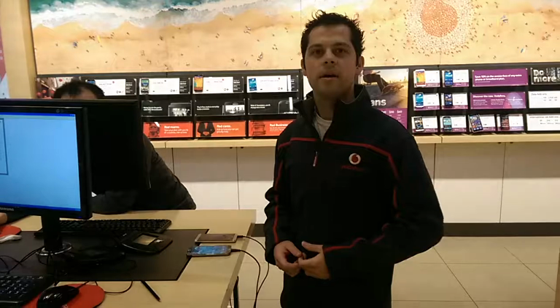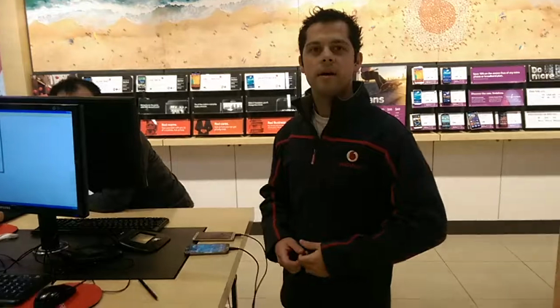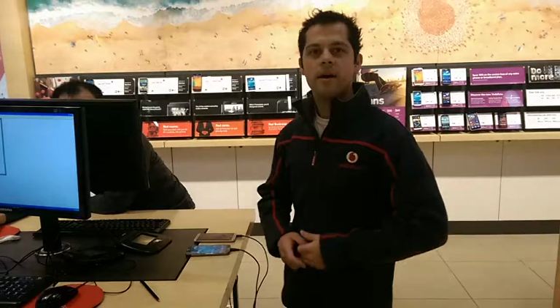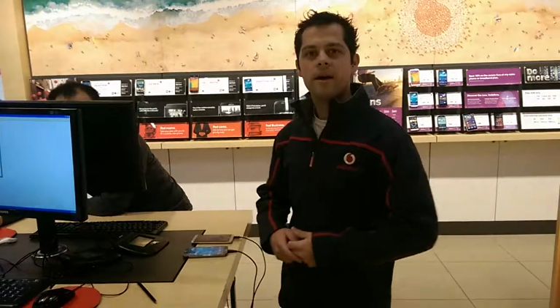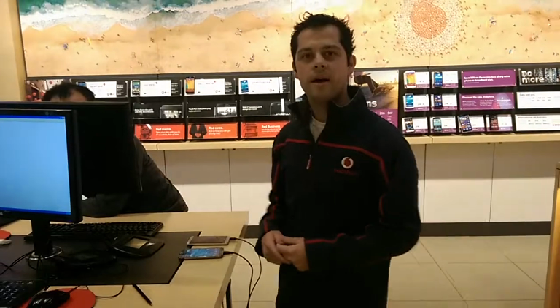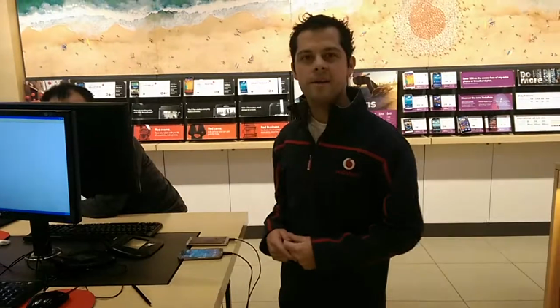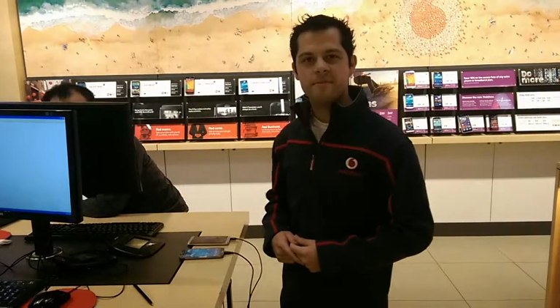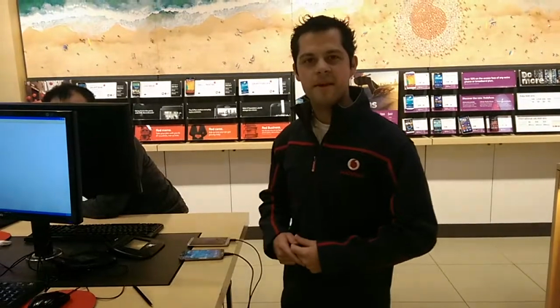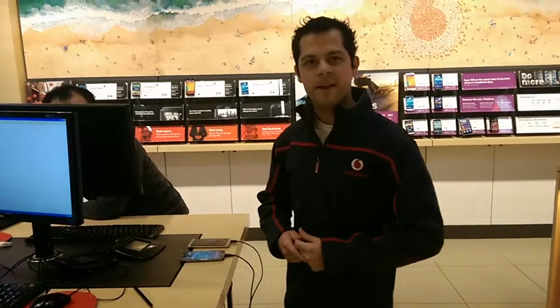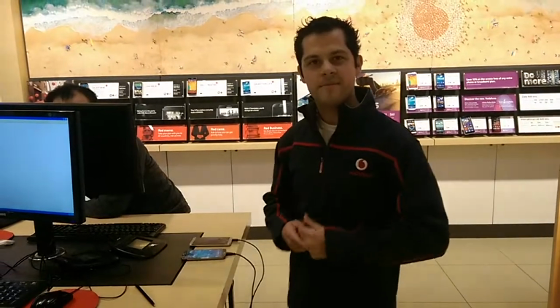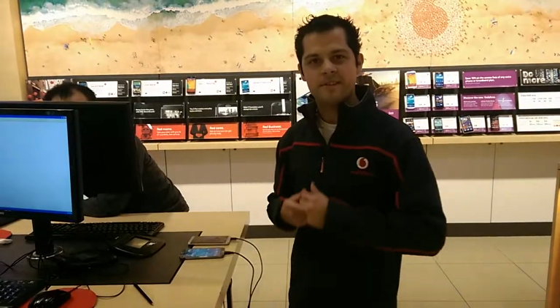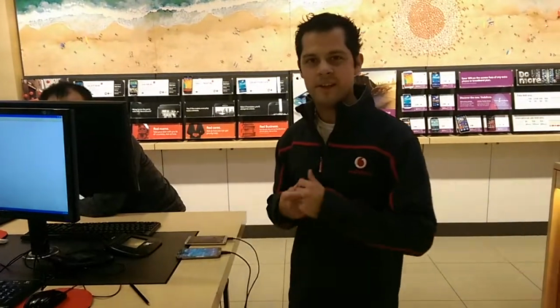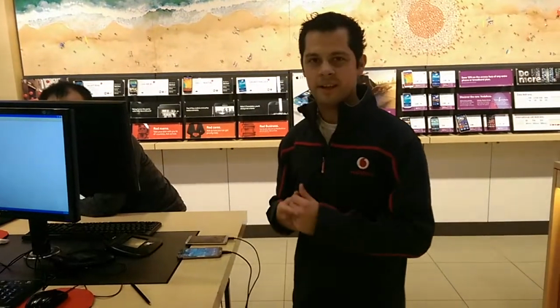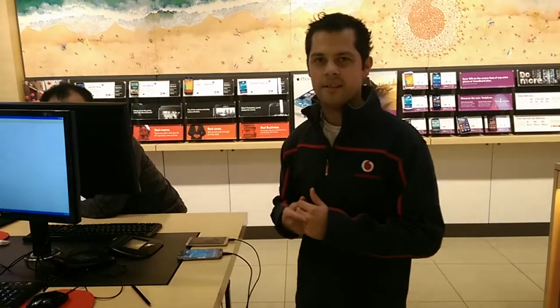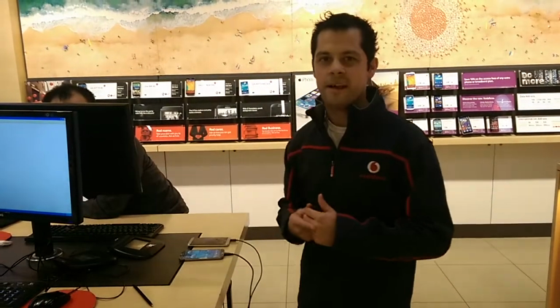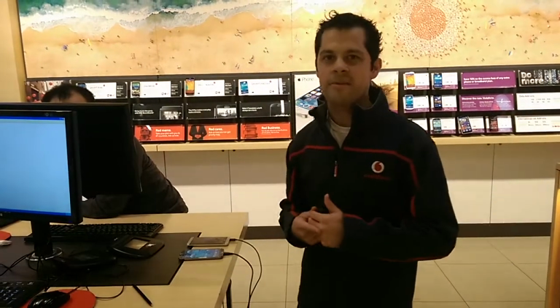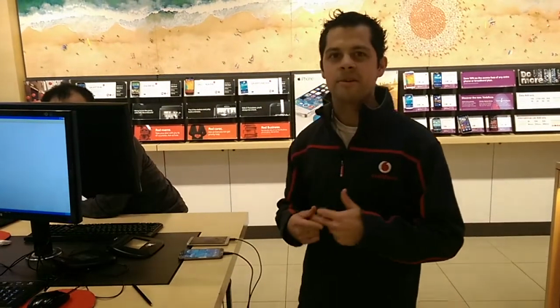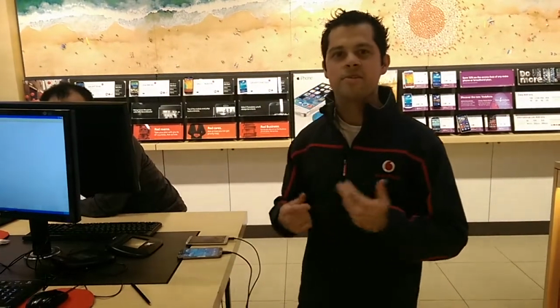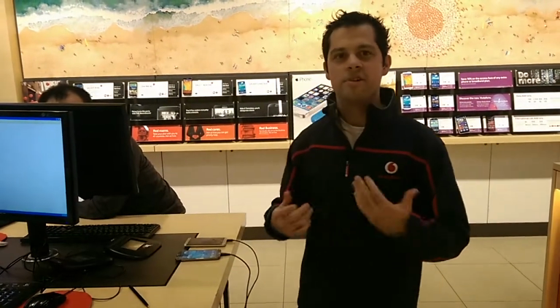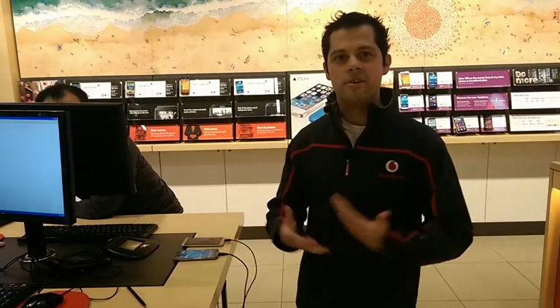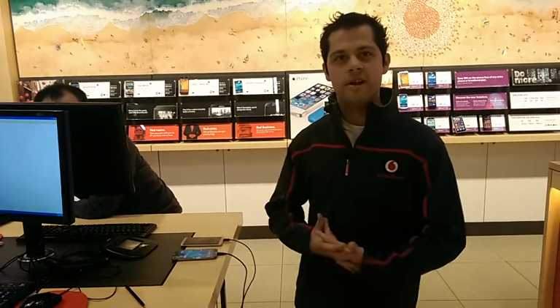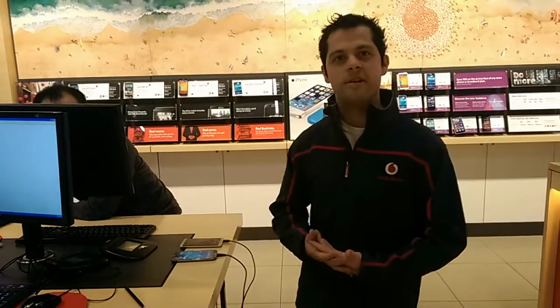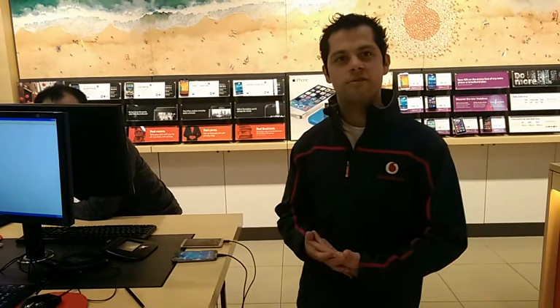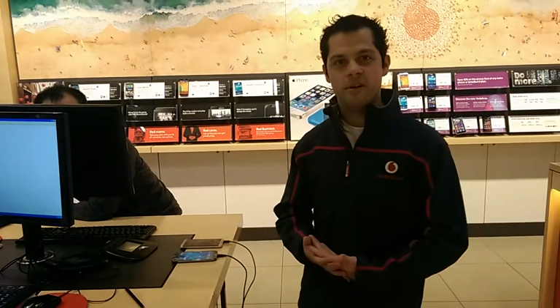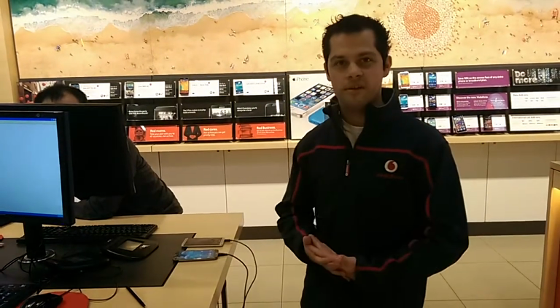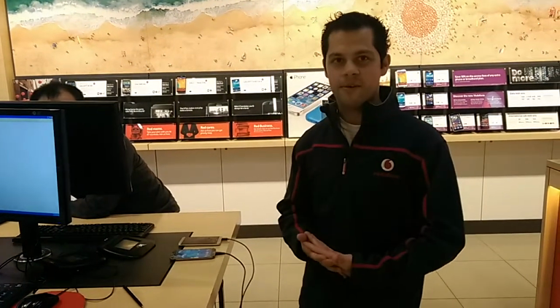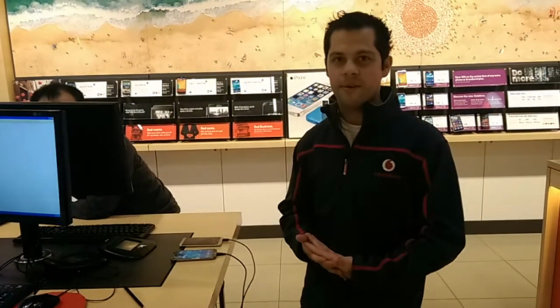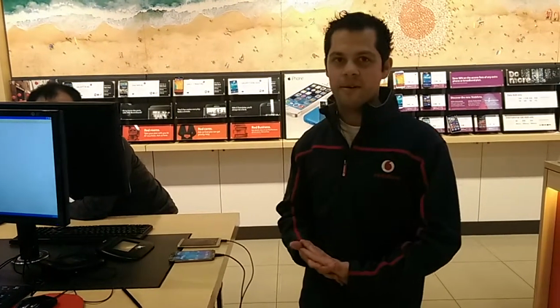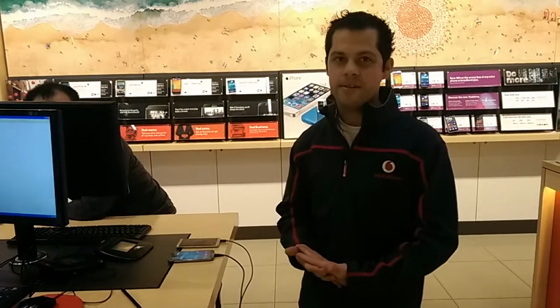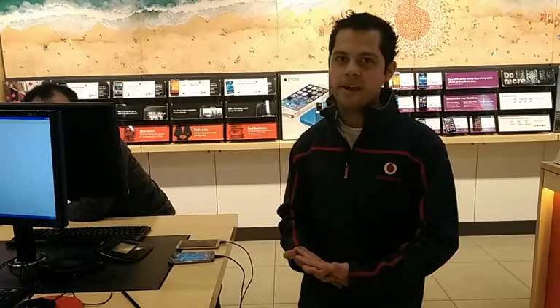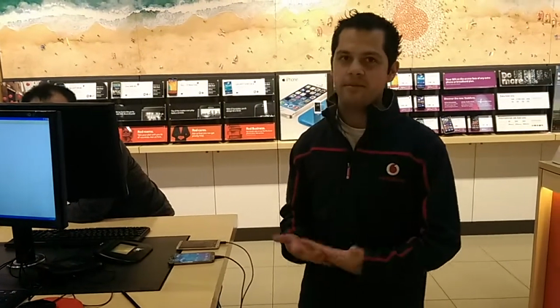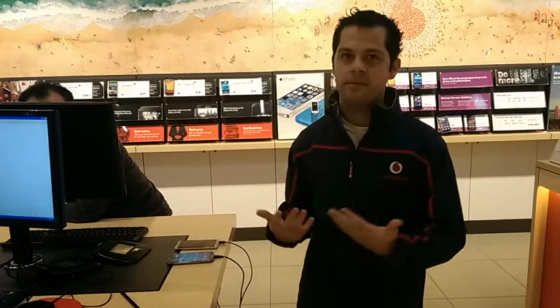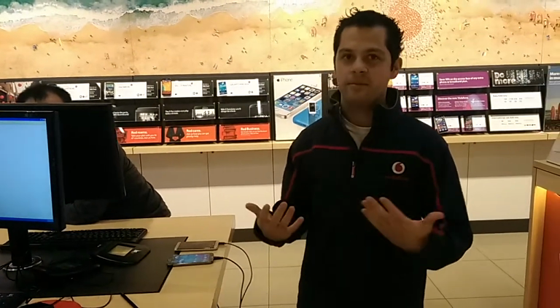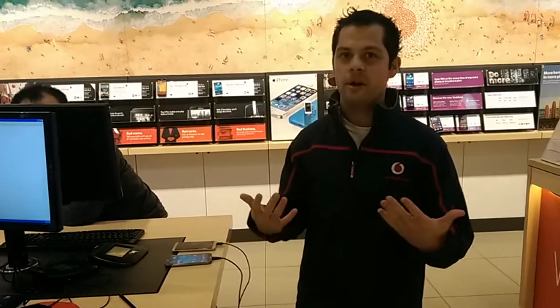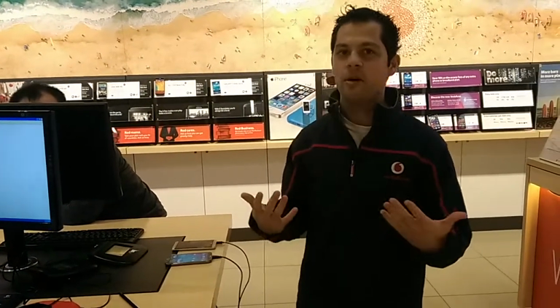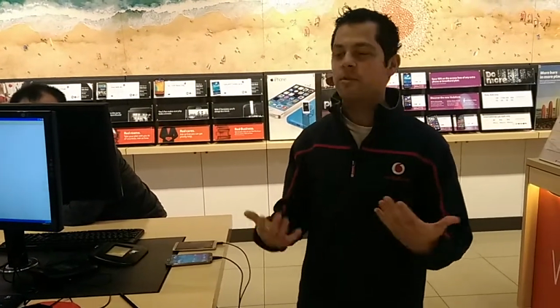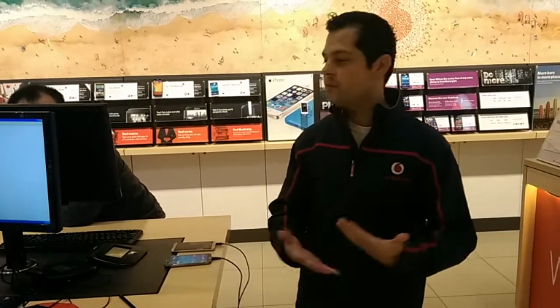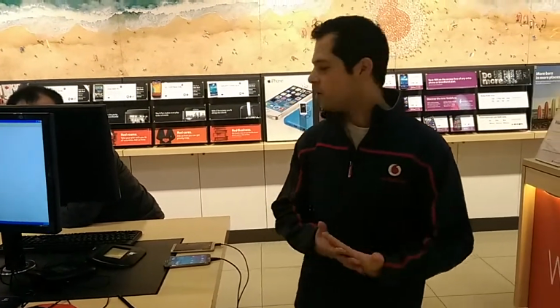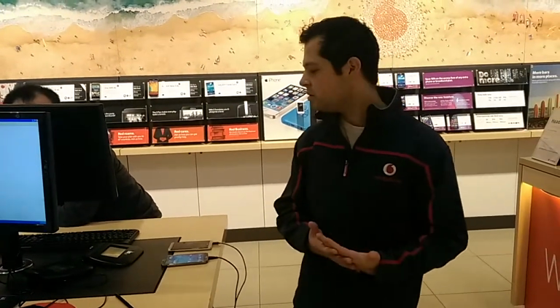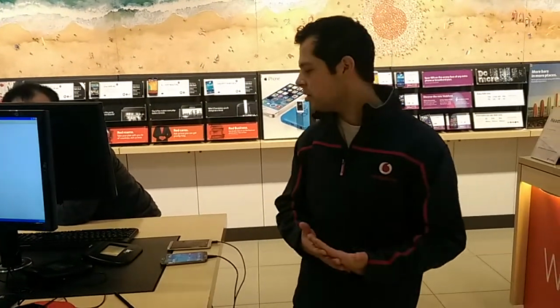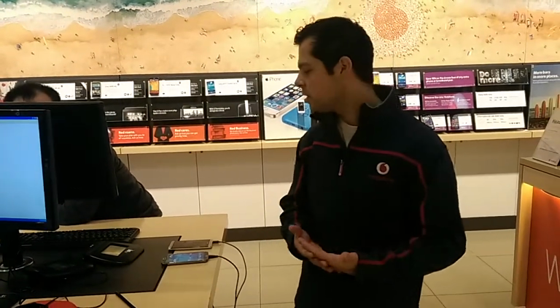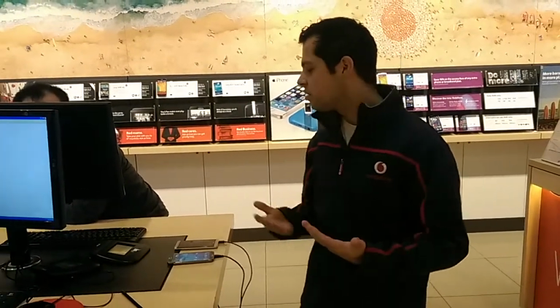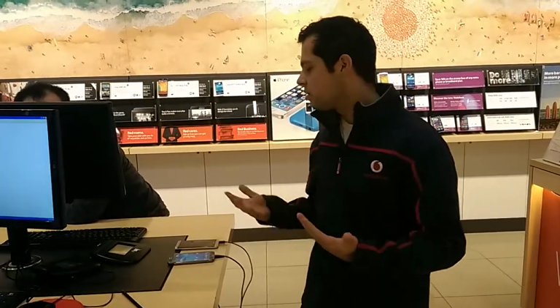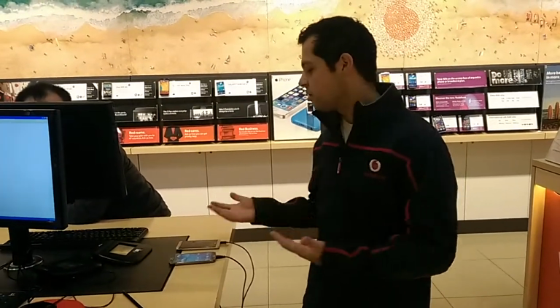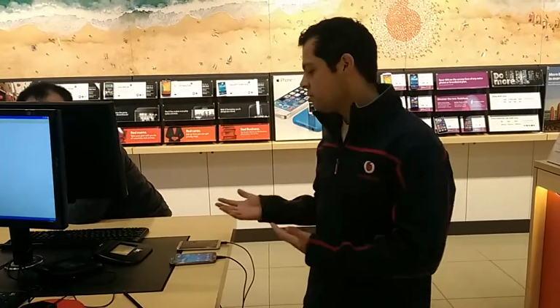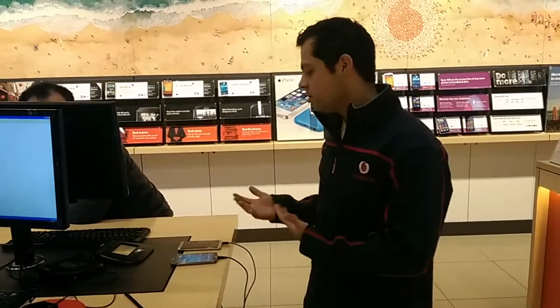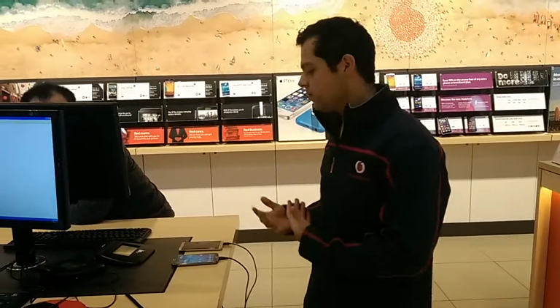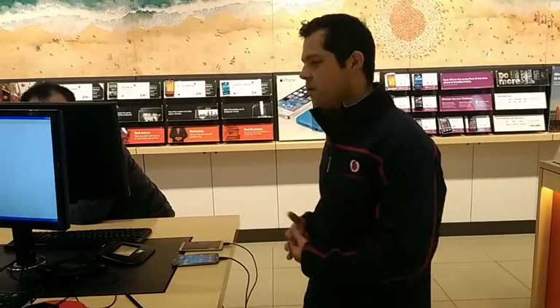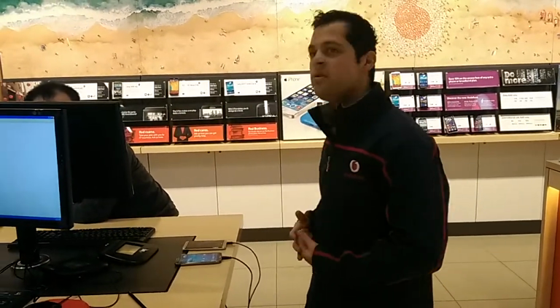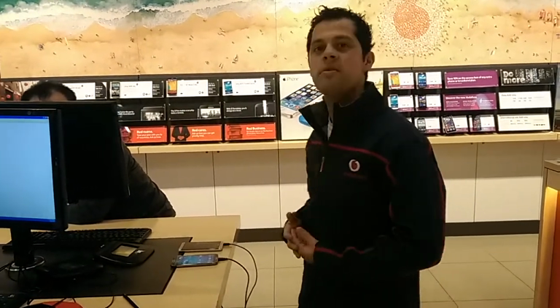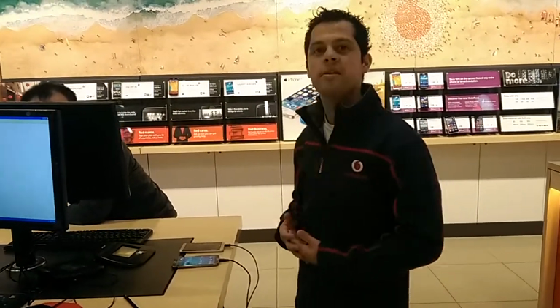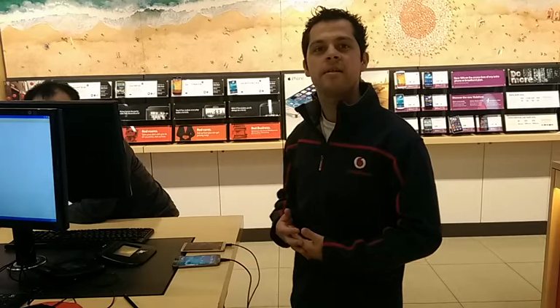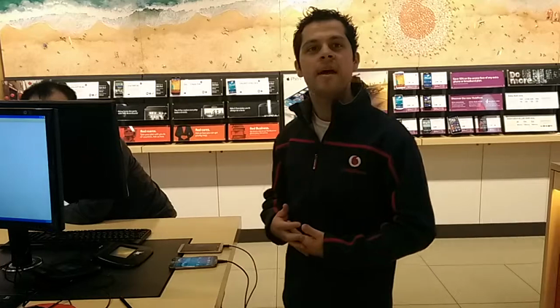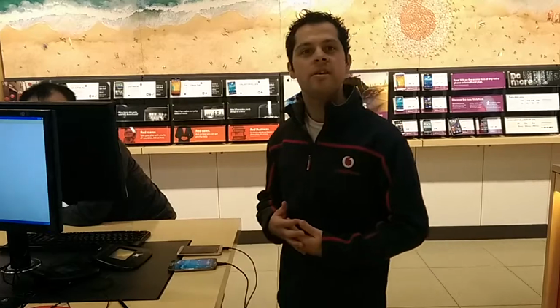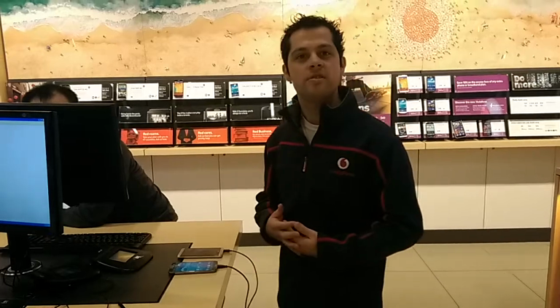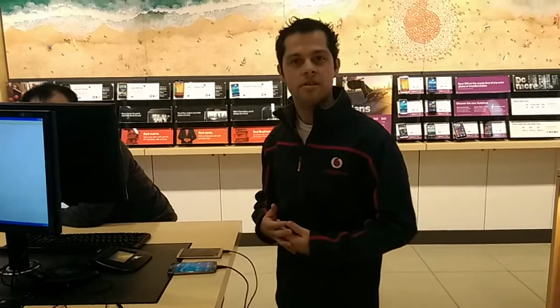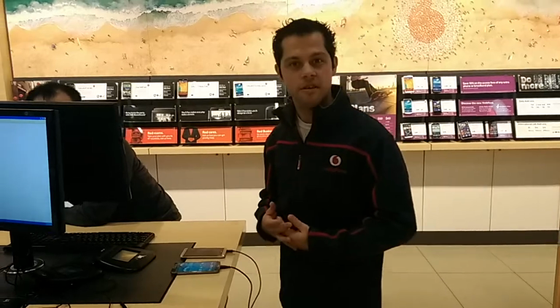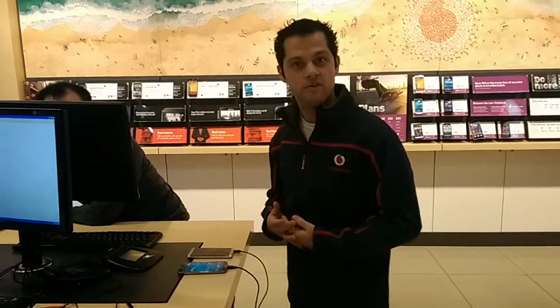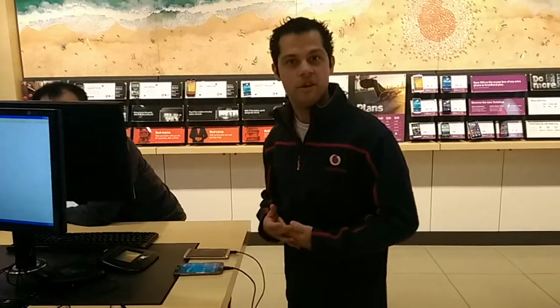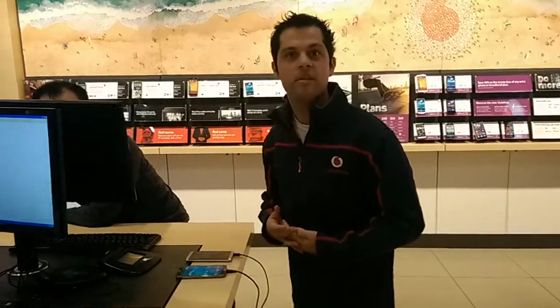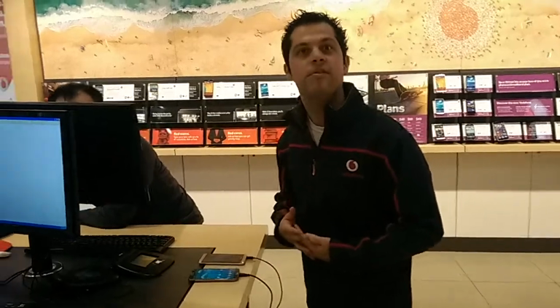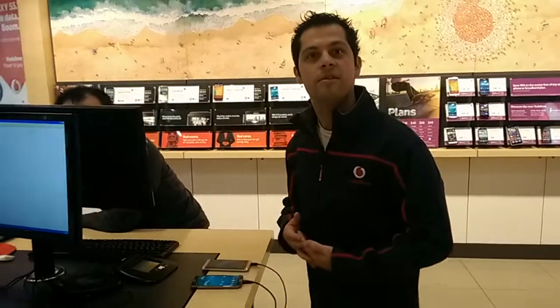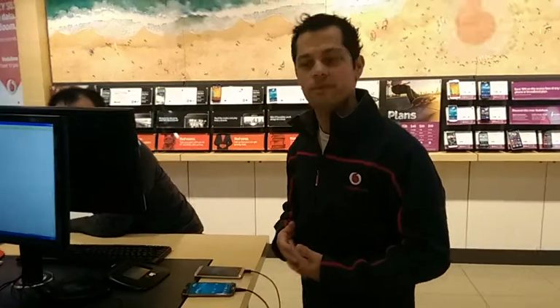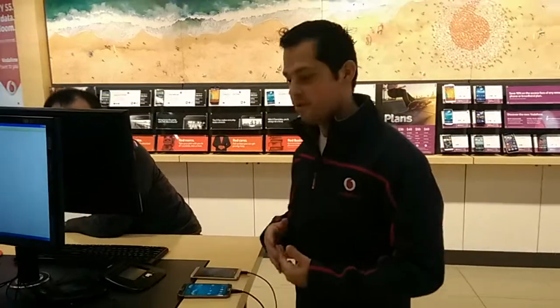Hi guys, my name is Nick. Today I'm going to show you how to transfer content from your old phone to your new phone using the HTC transfer tool.